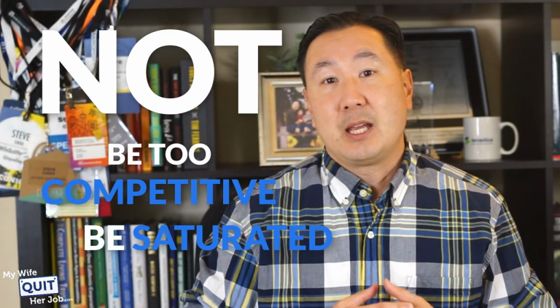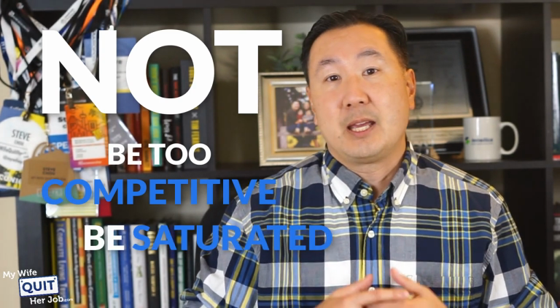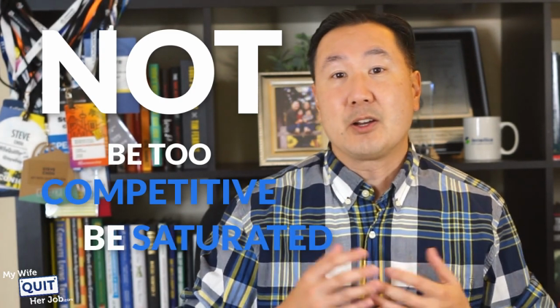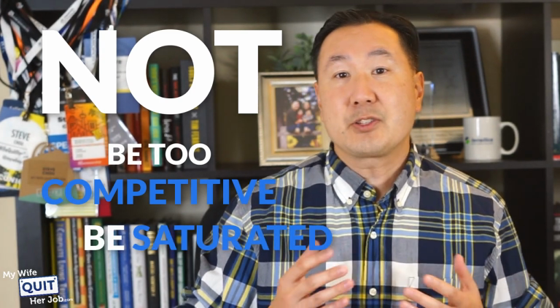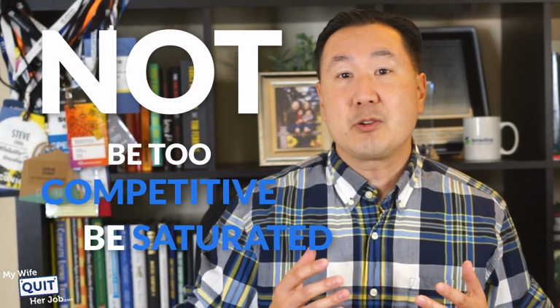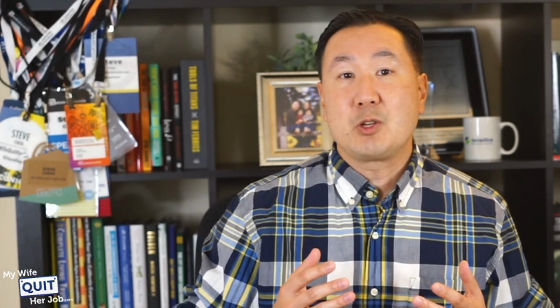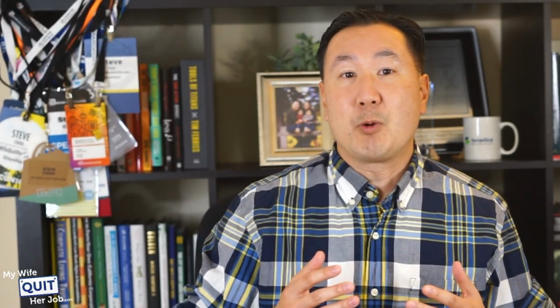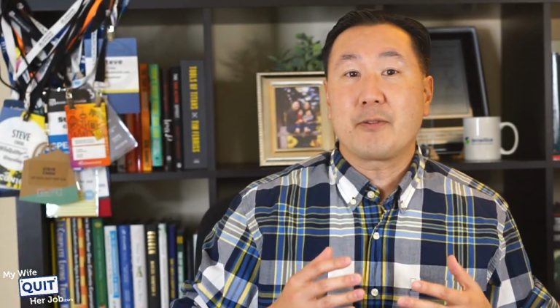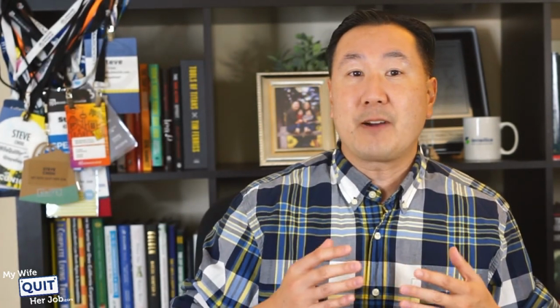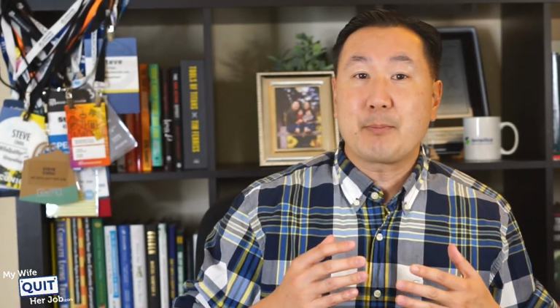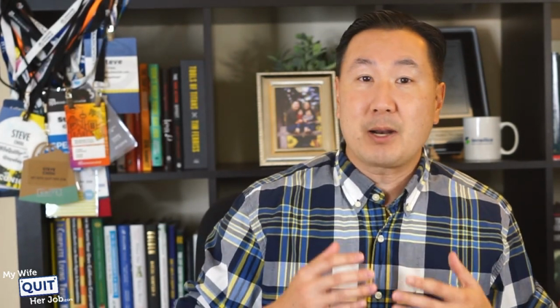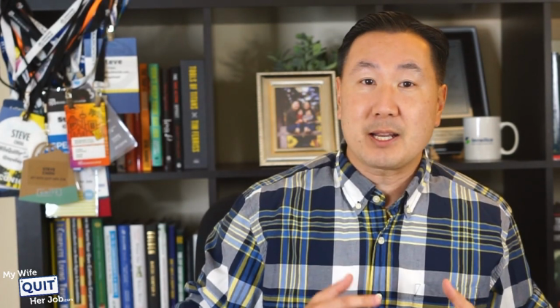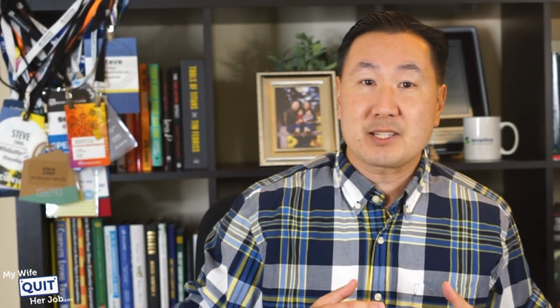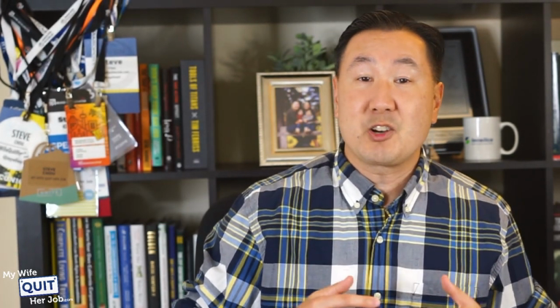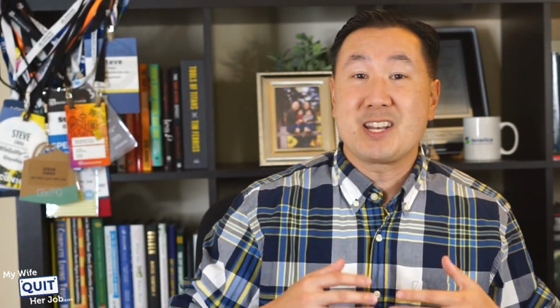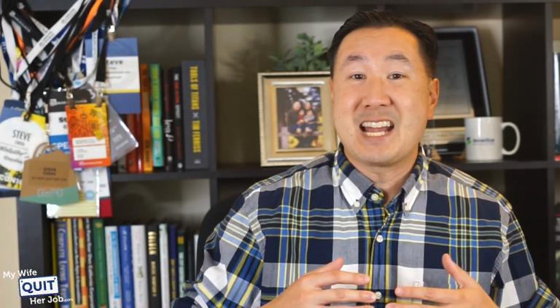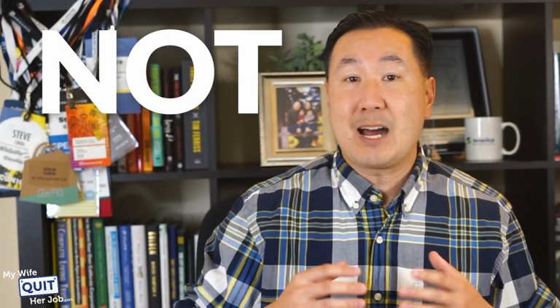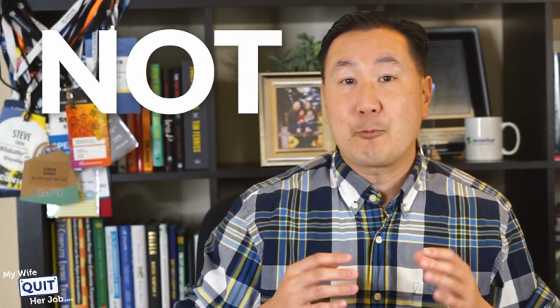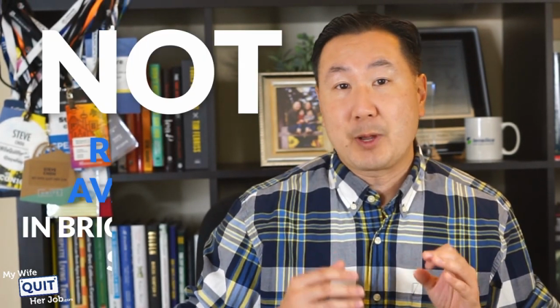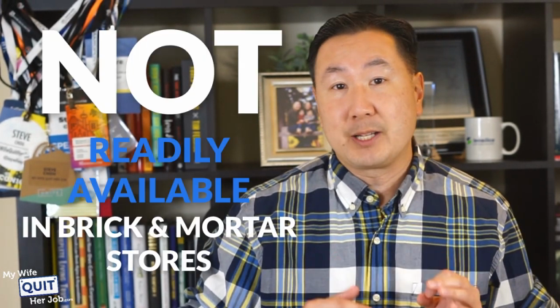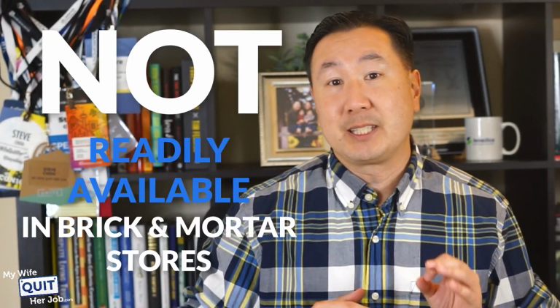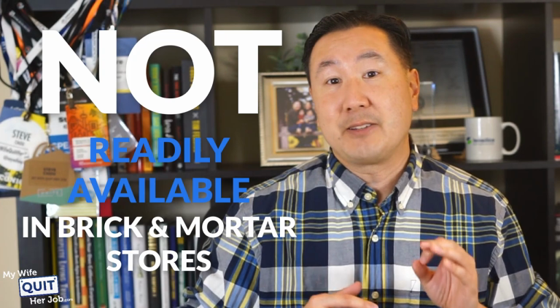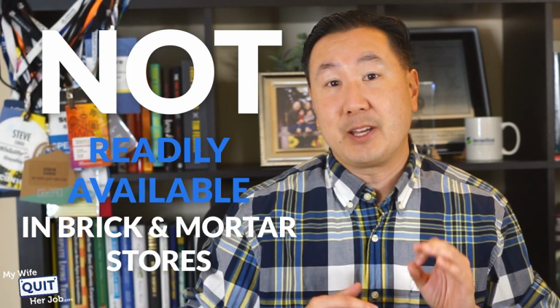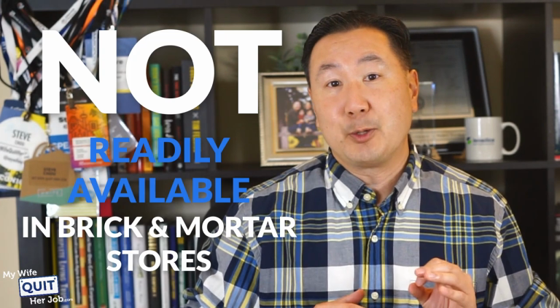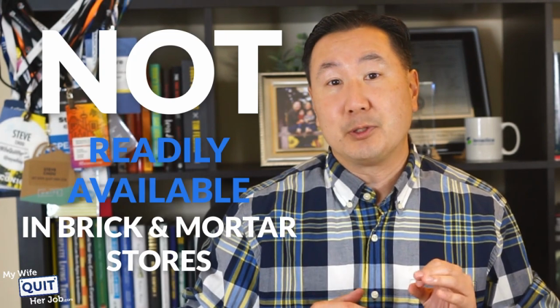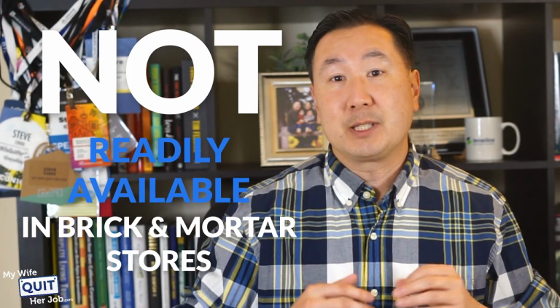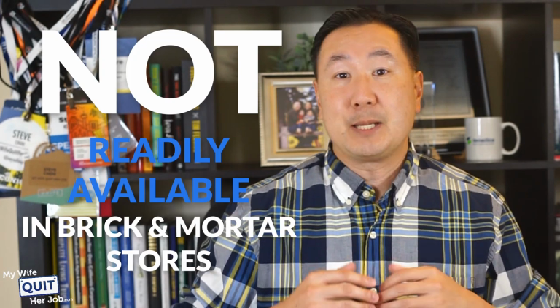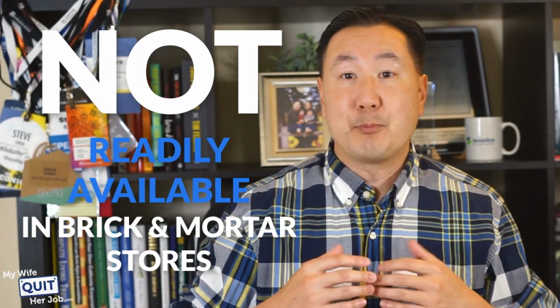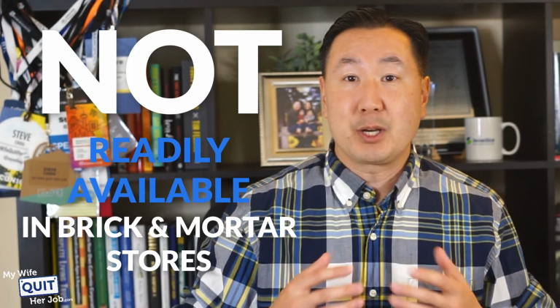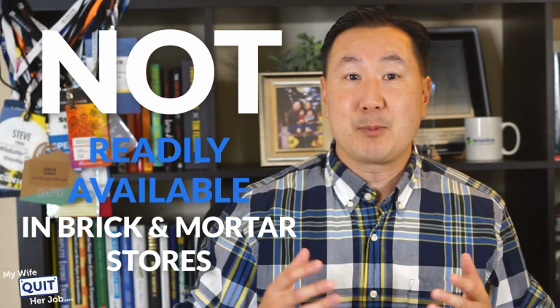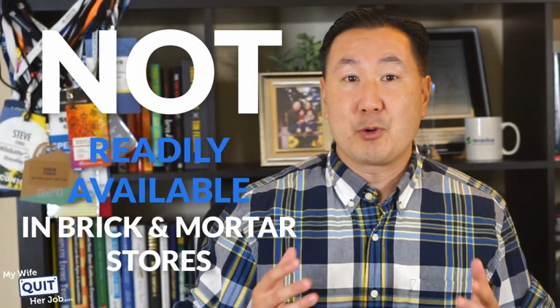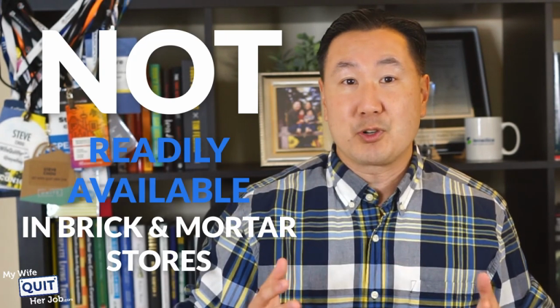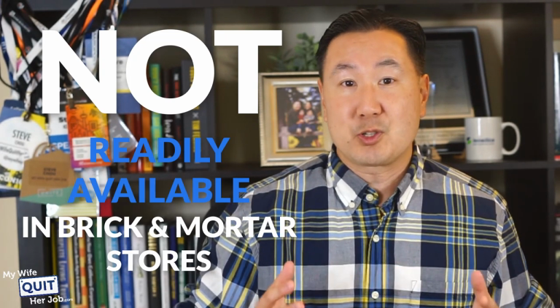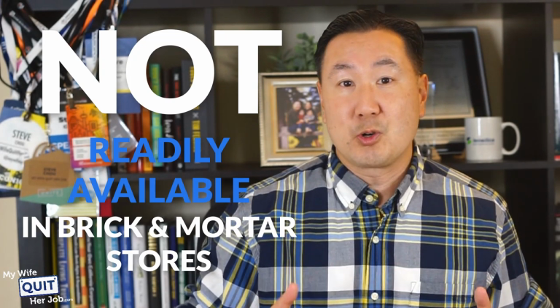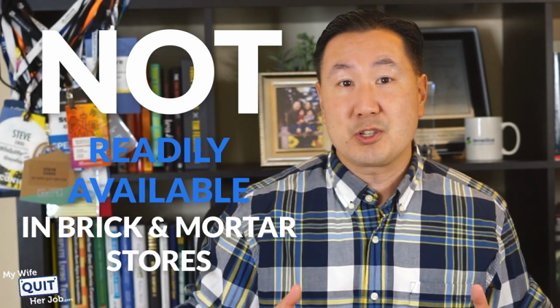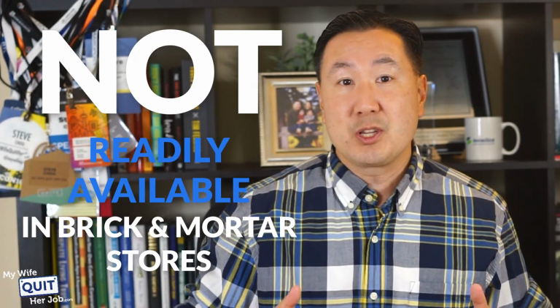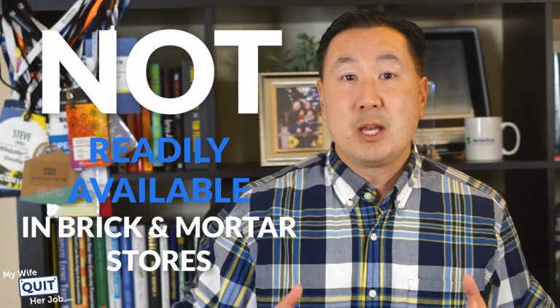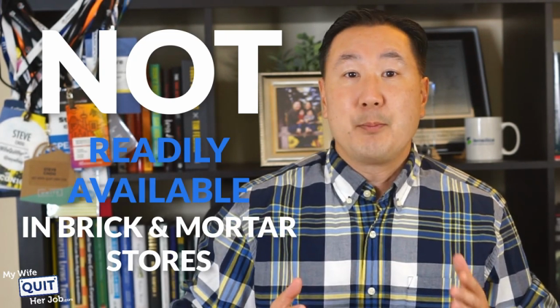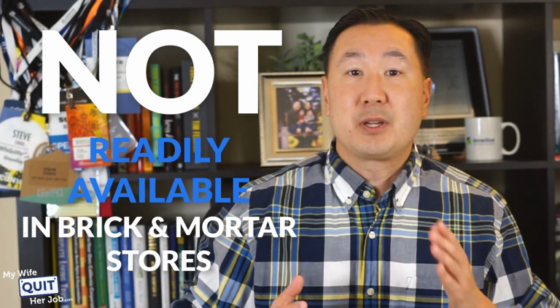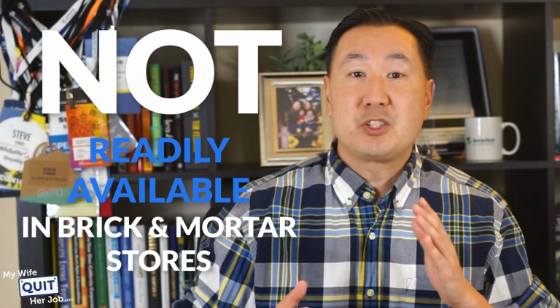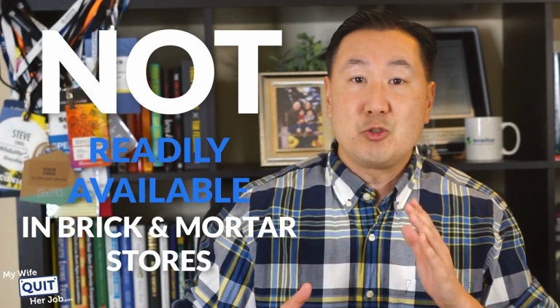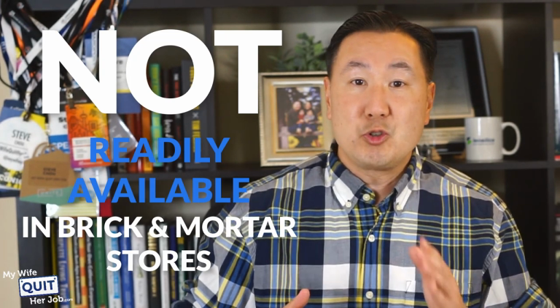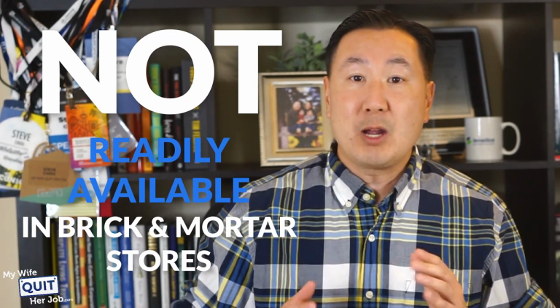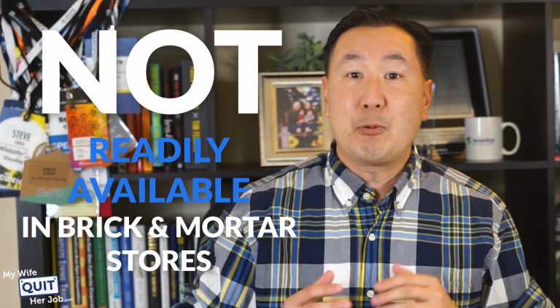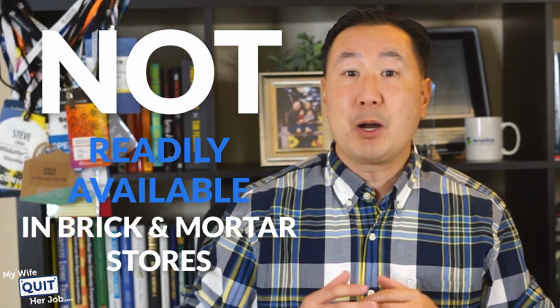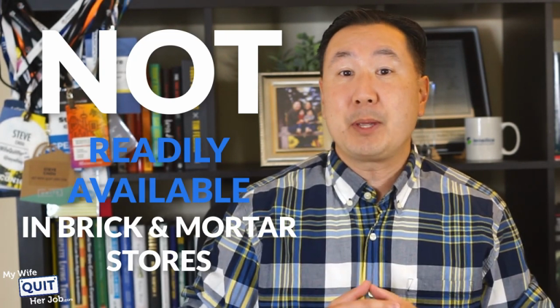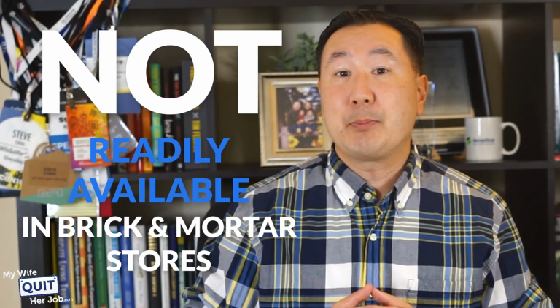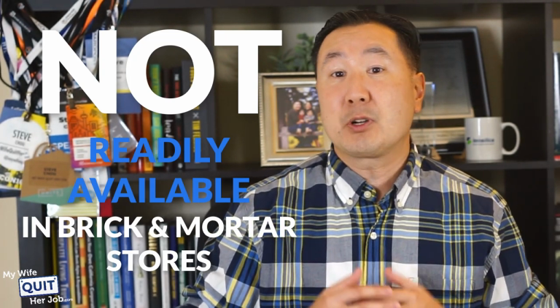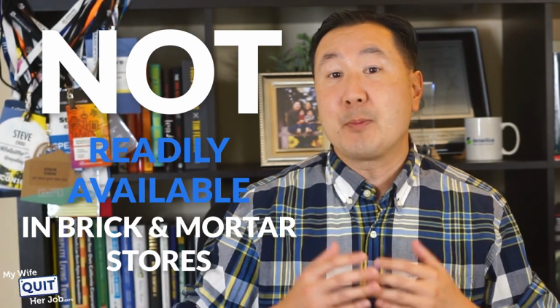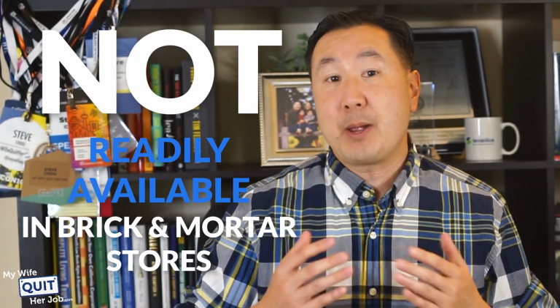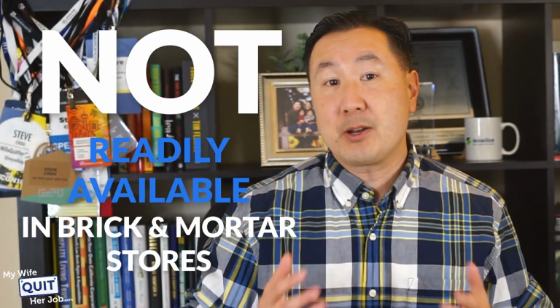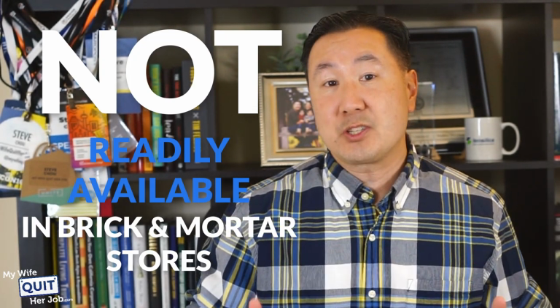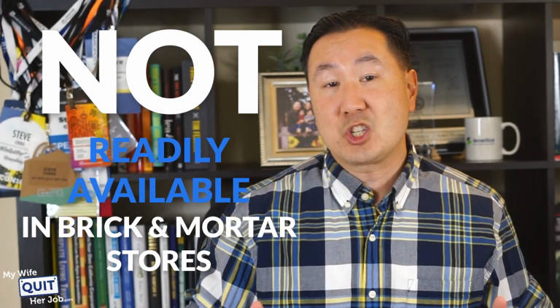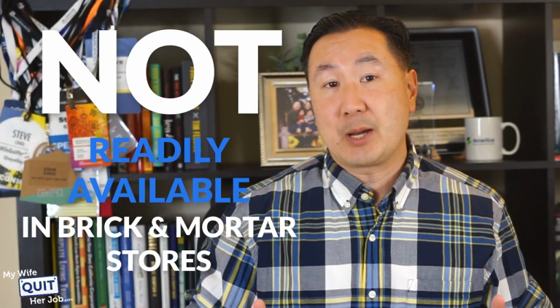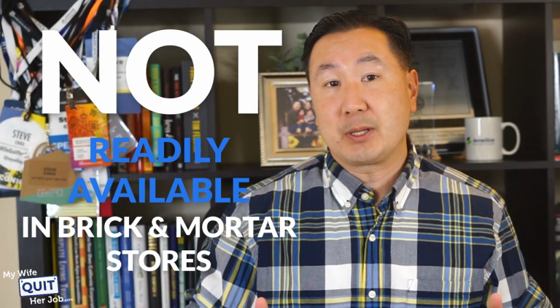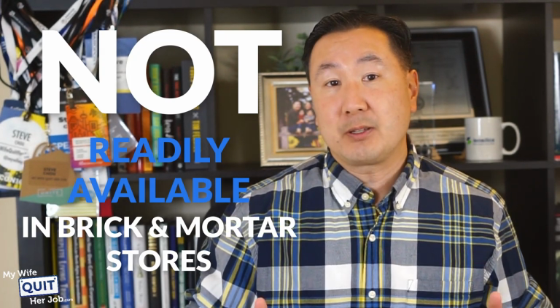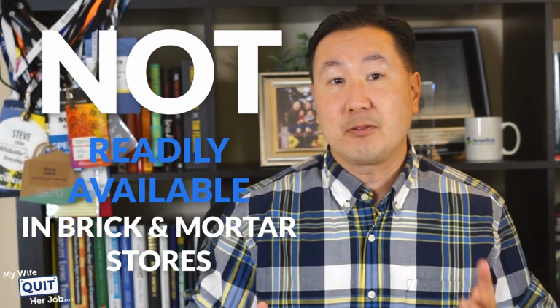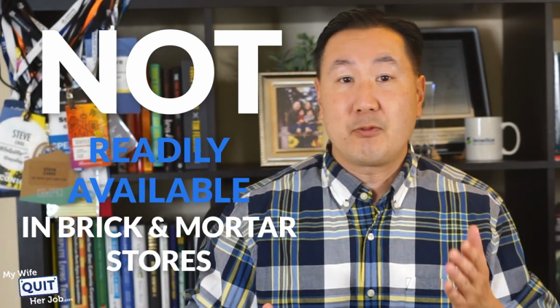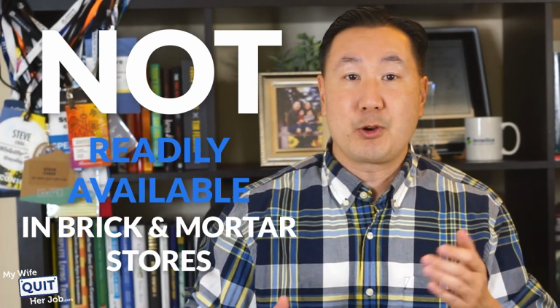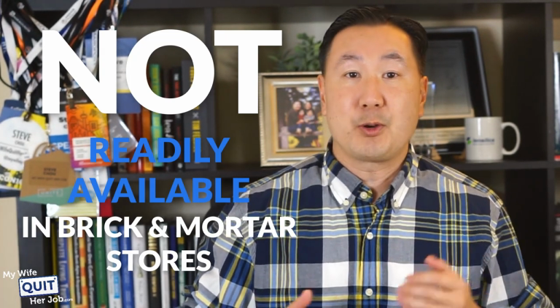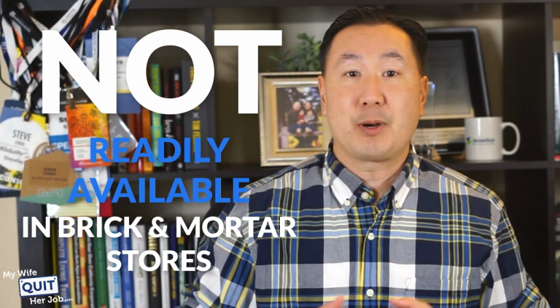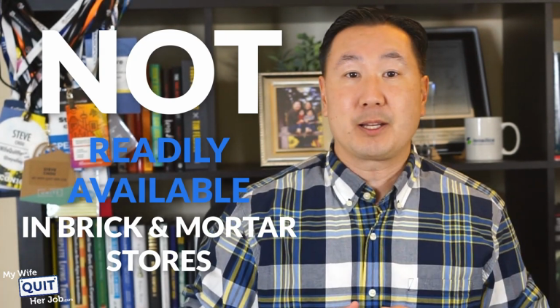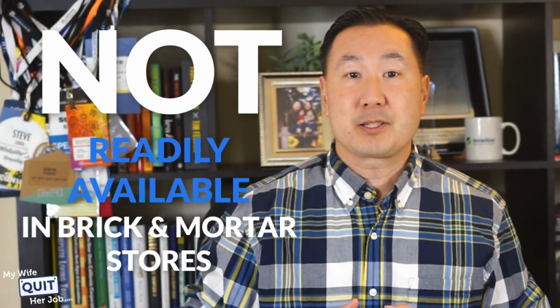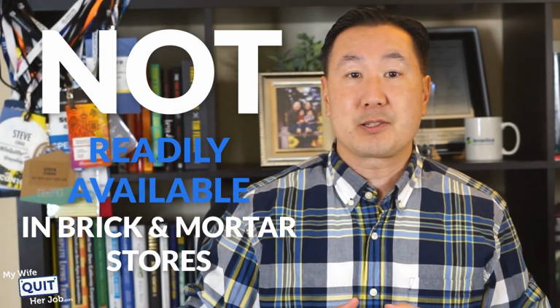You also want to find products that are not readily available in brick-and-mortar stores, because you do not want people comparison shopping for your products.